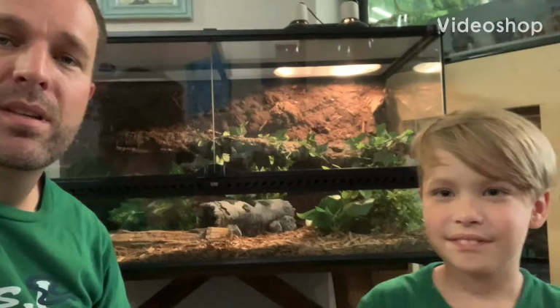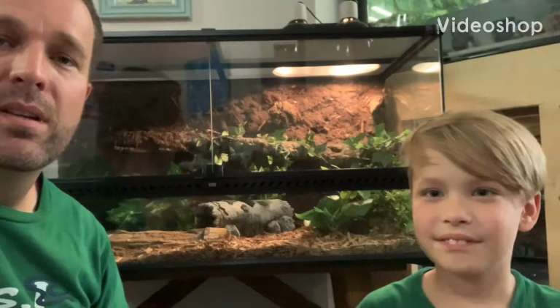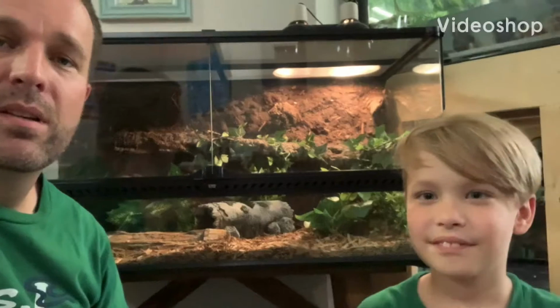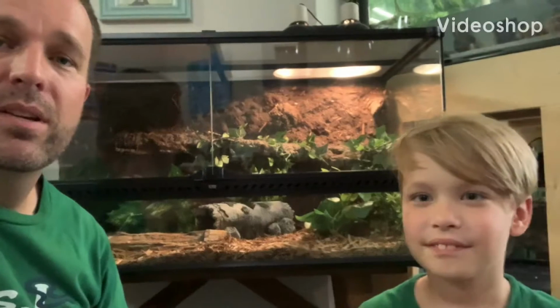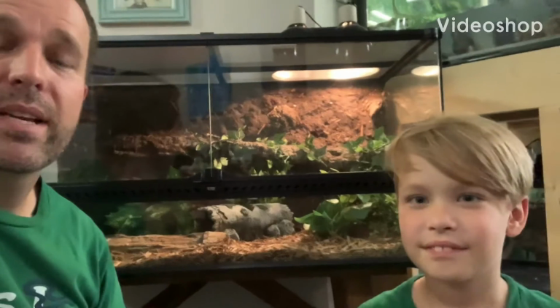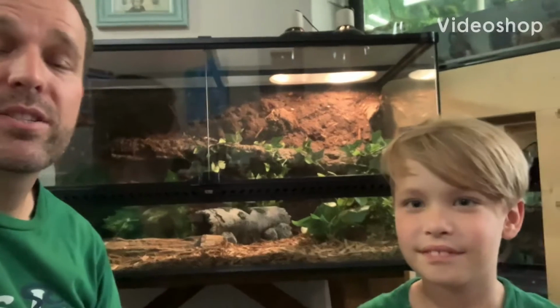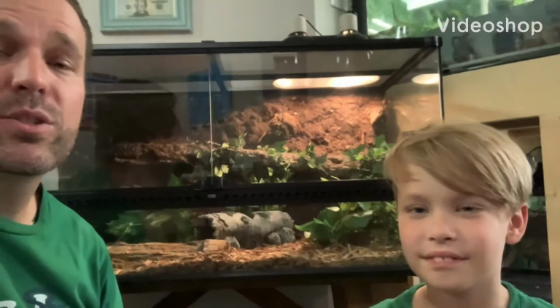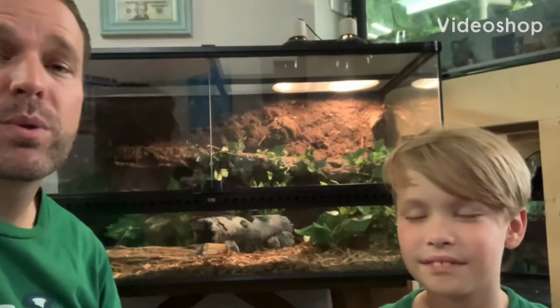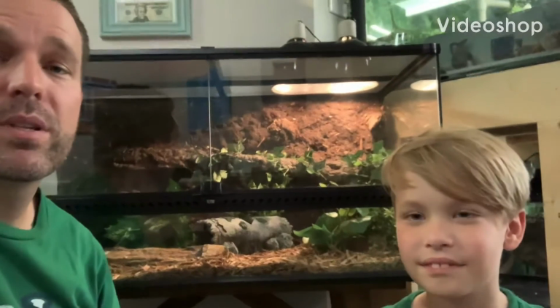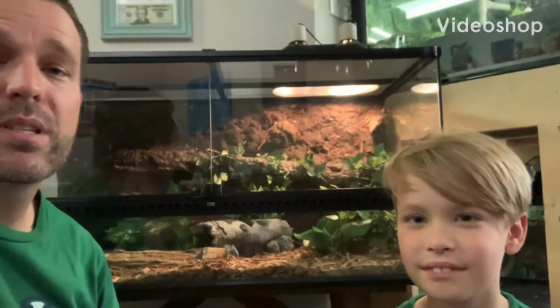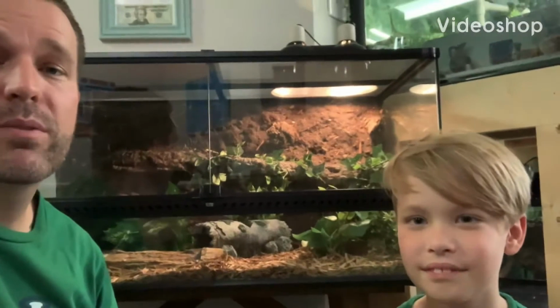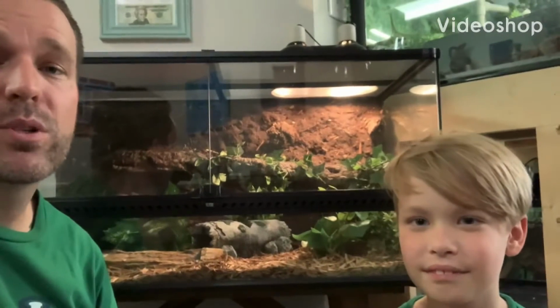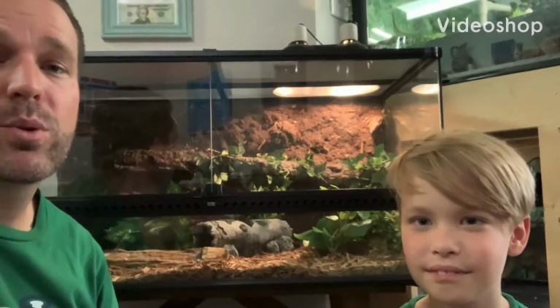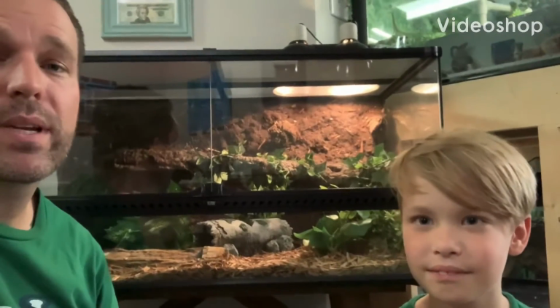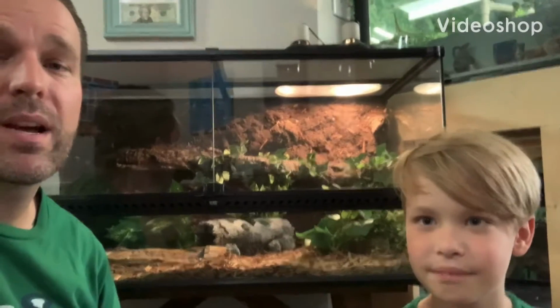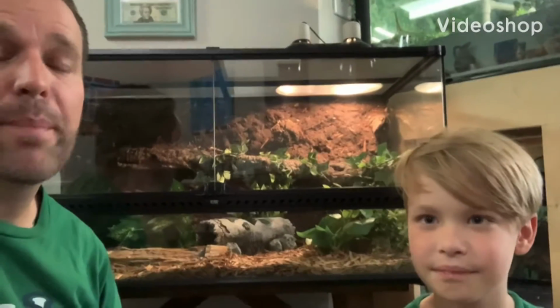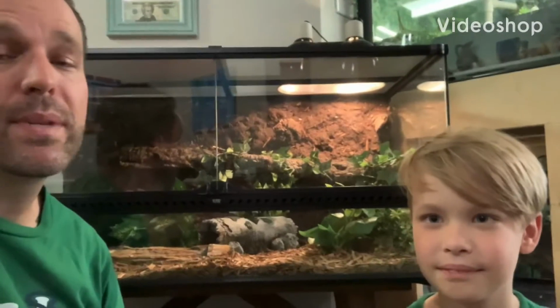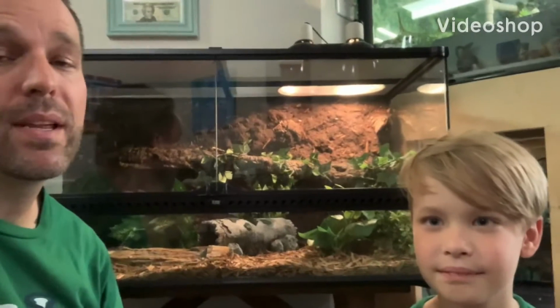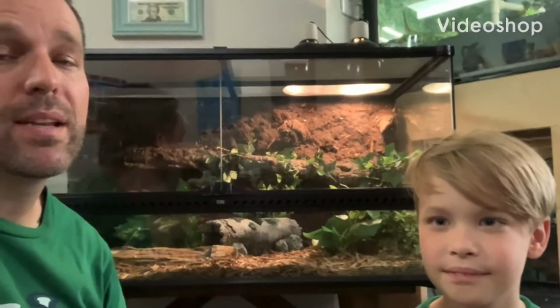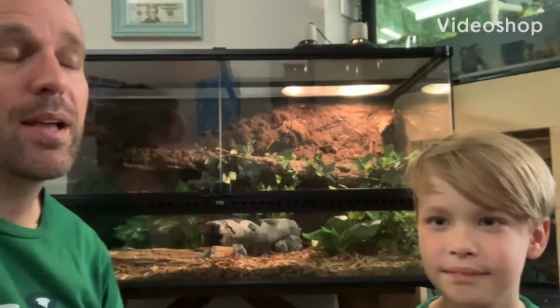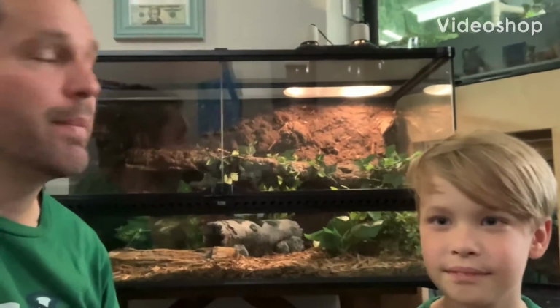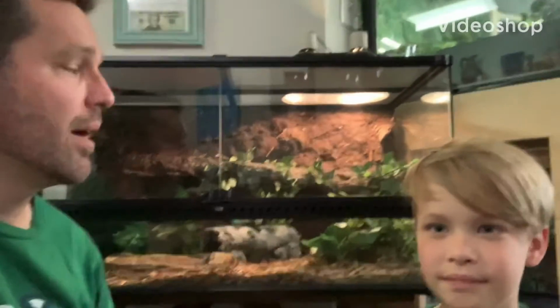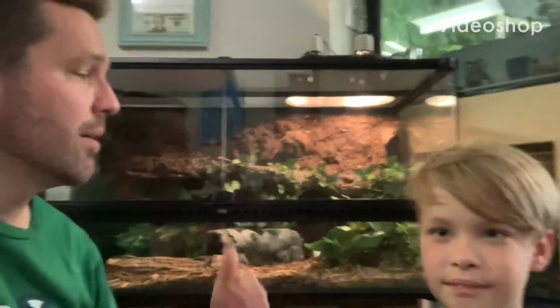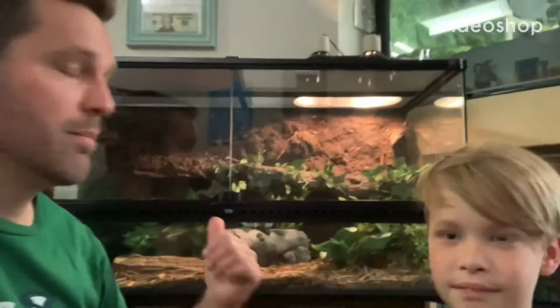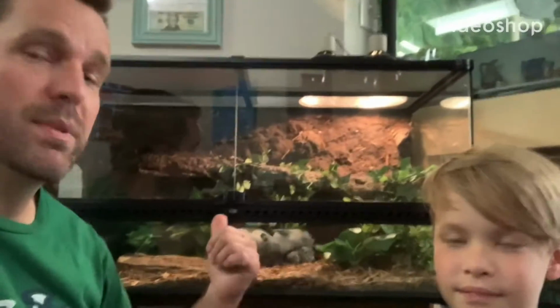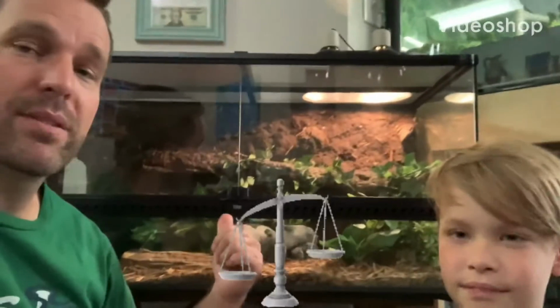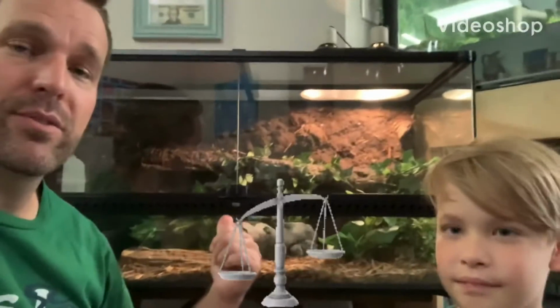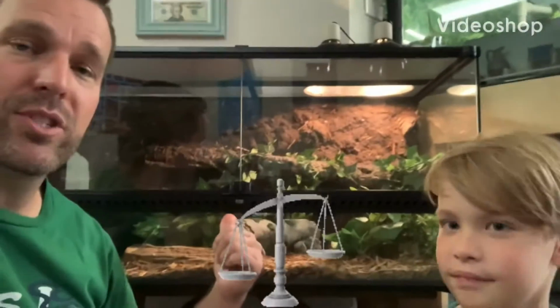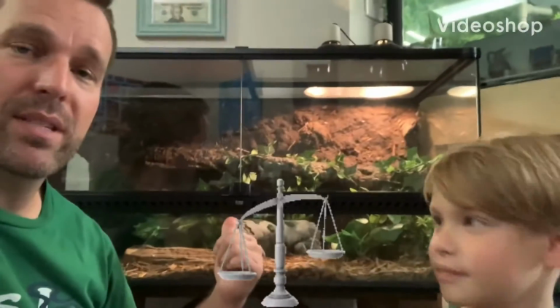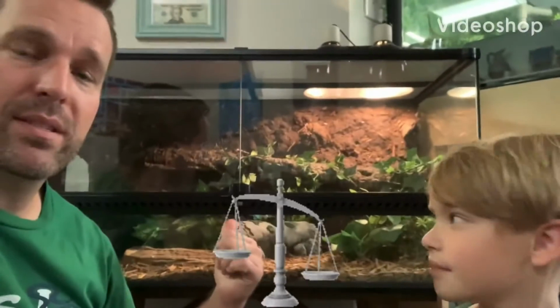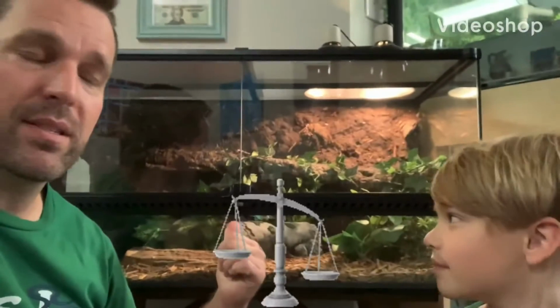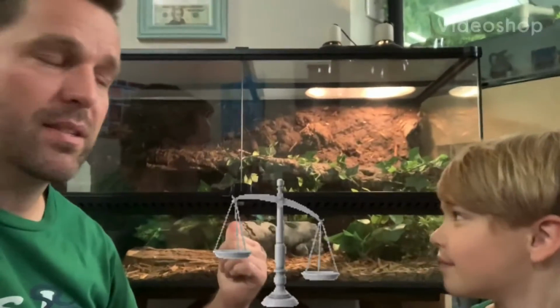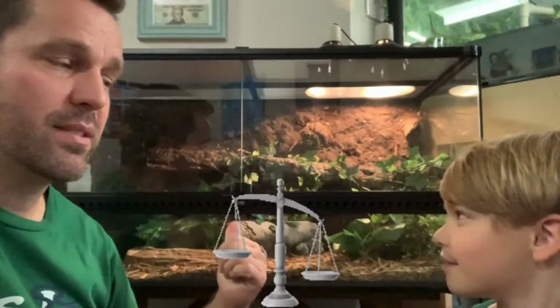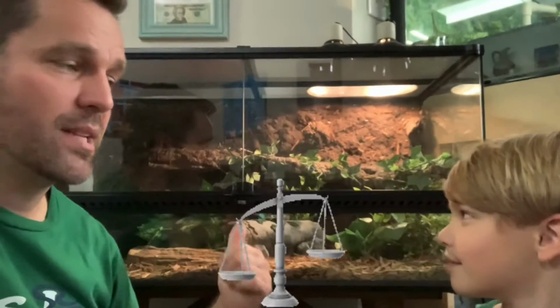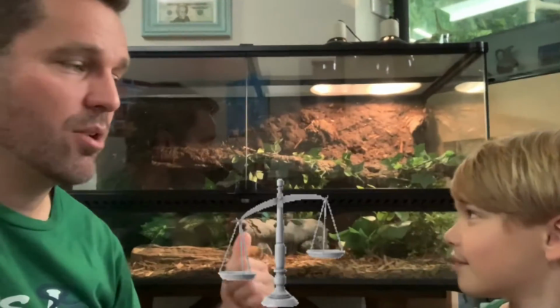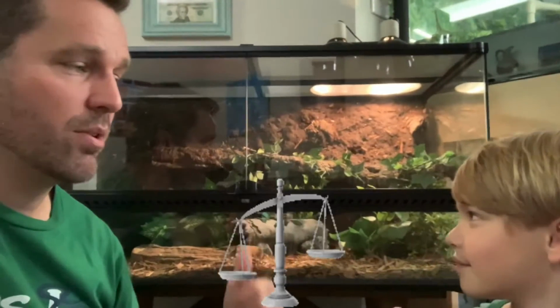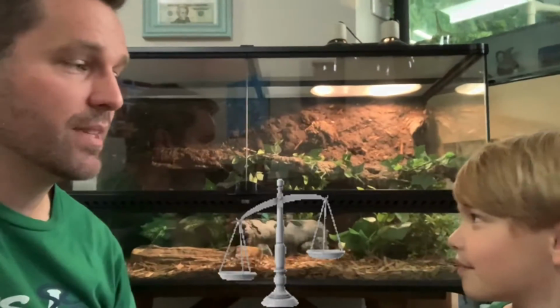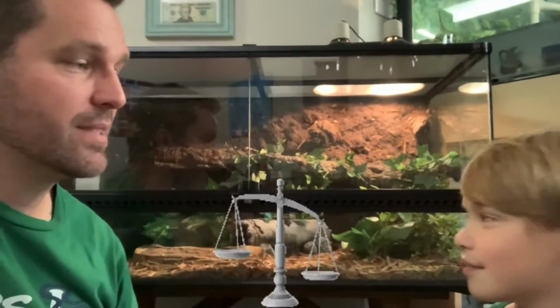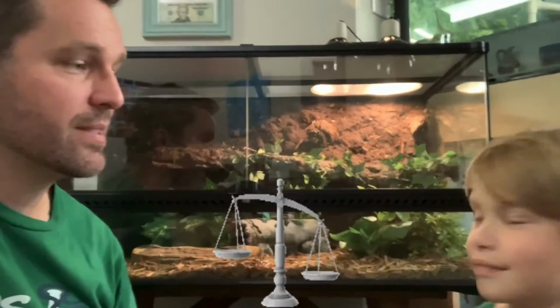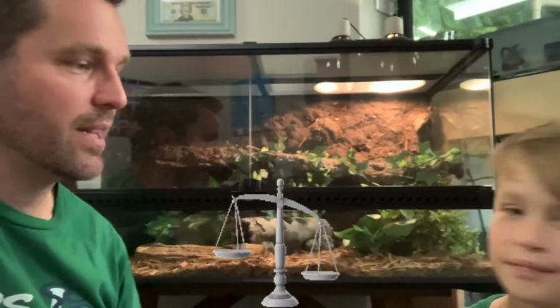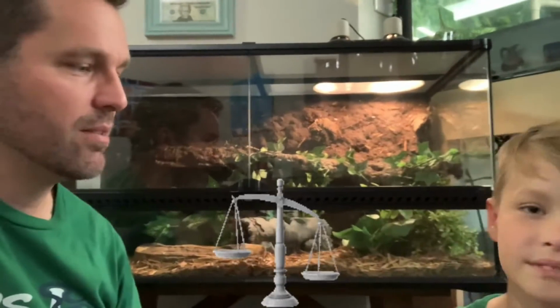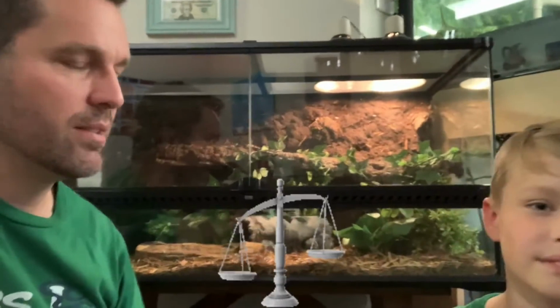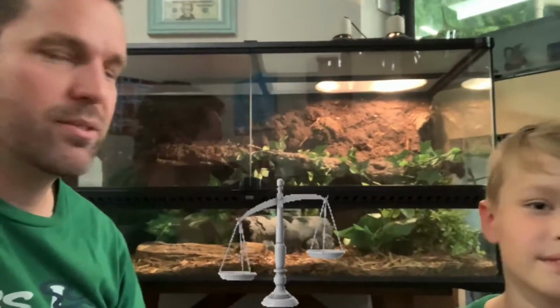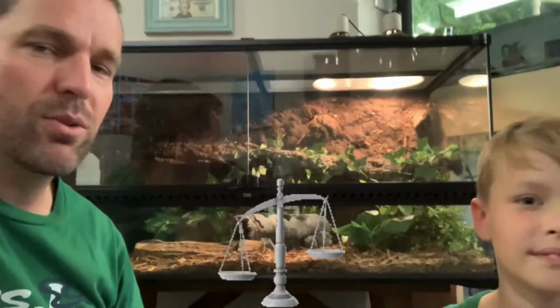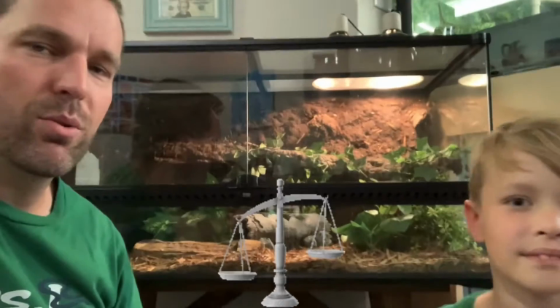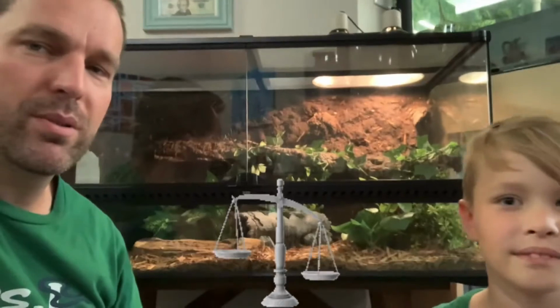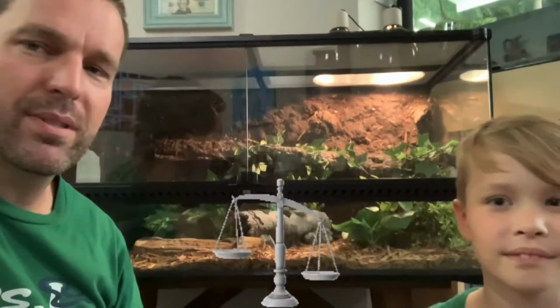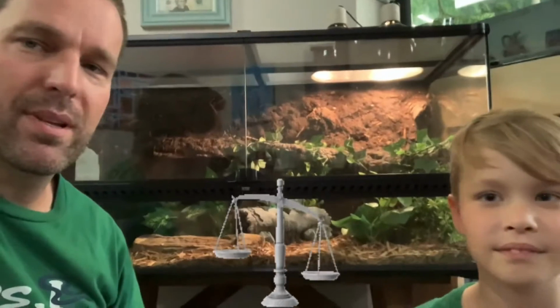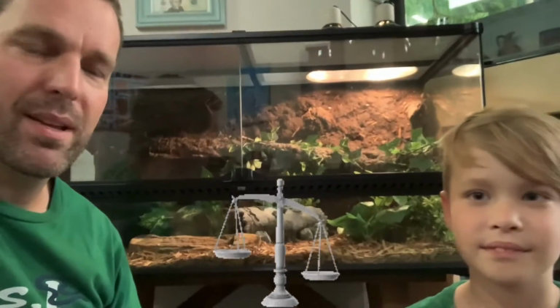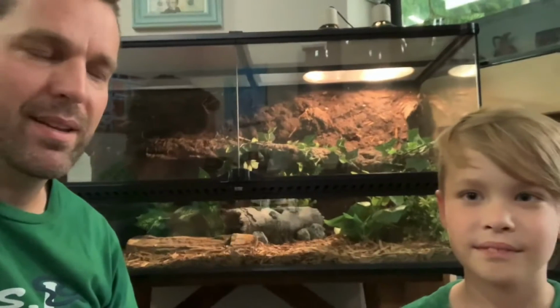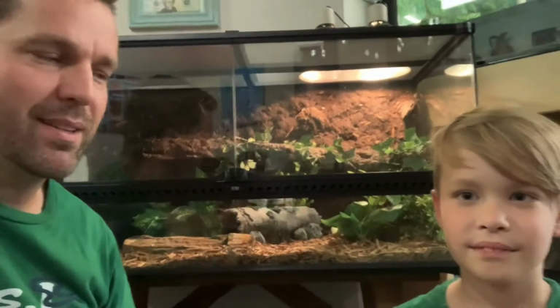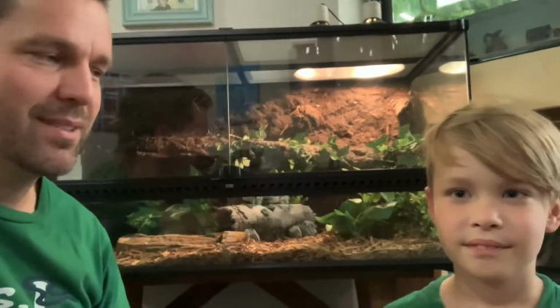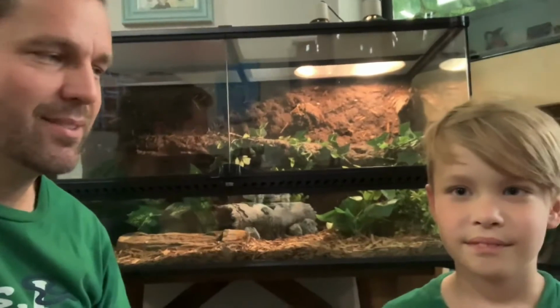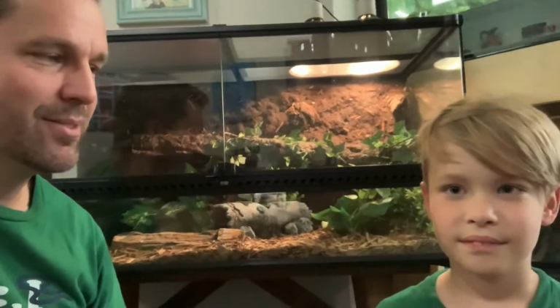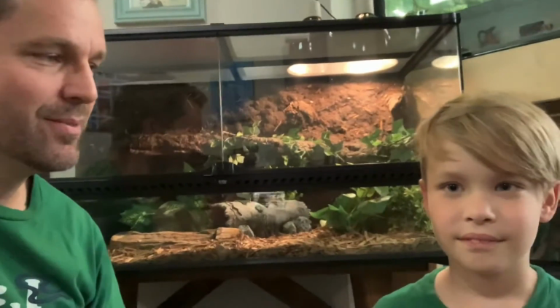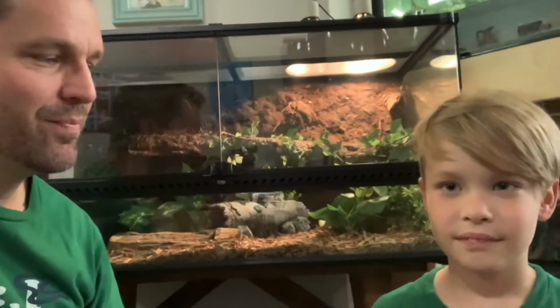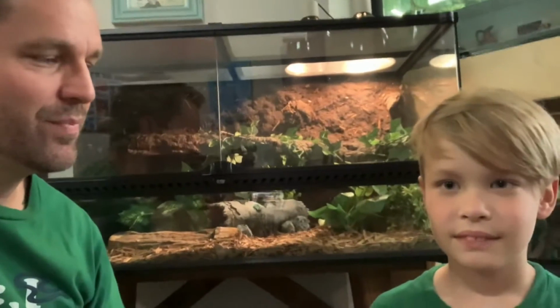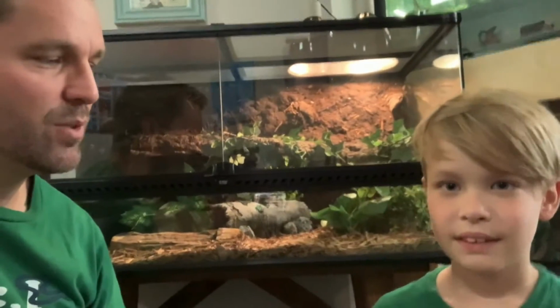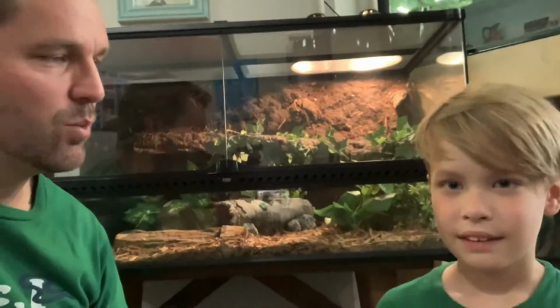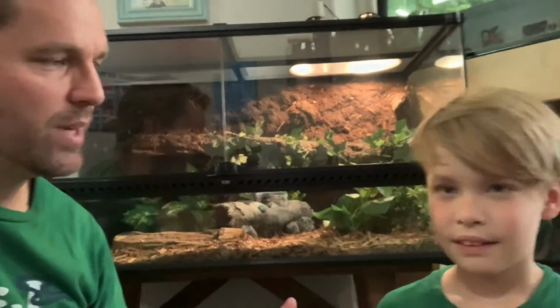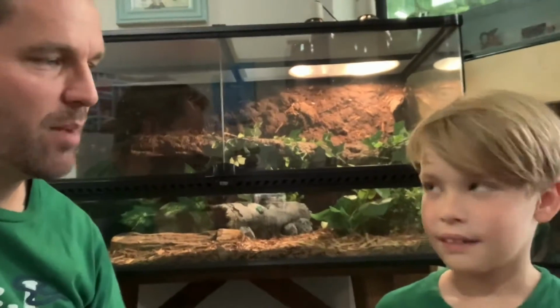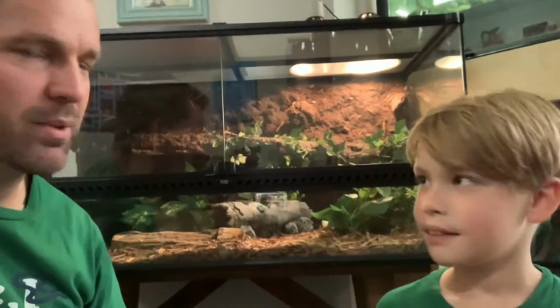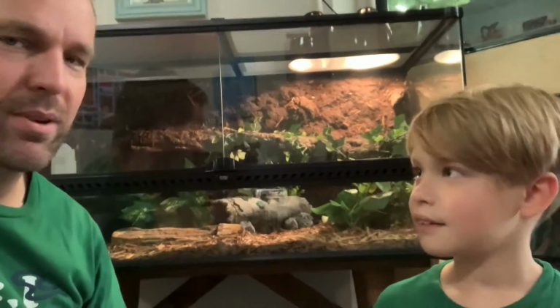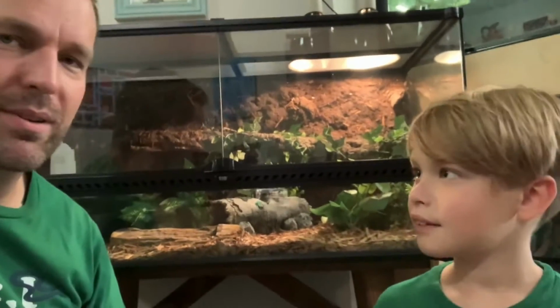All right, guys, just wanted to give you a quick update about Mr. Justice, our scaleless corn snake. So what happened, Carter?